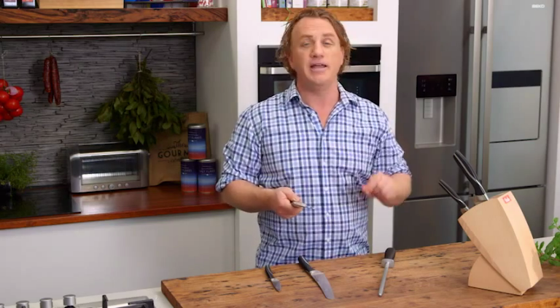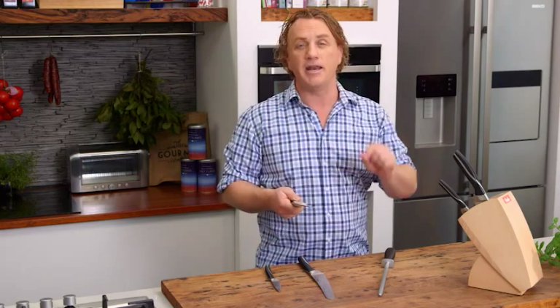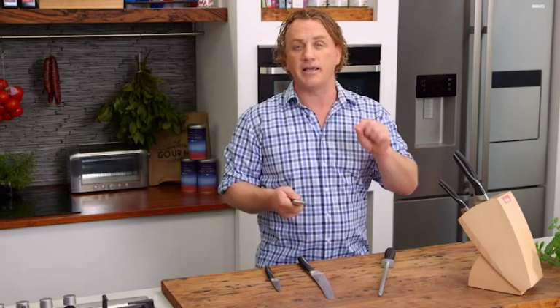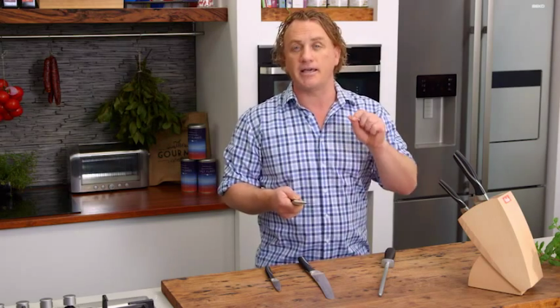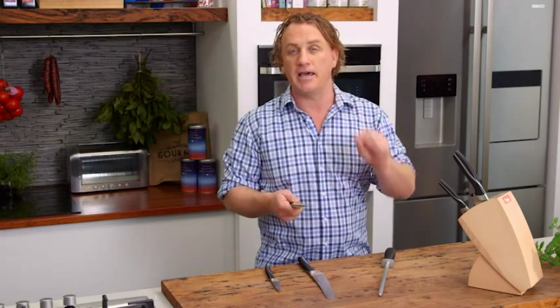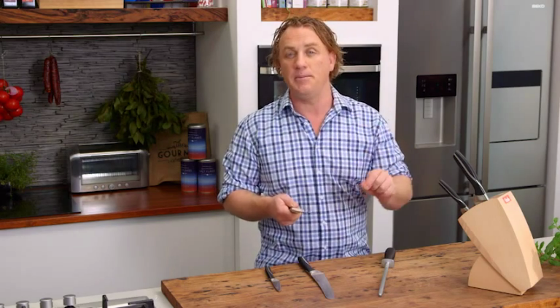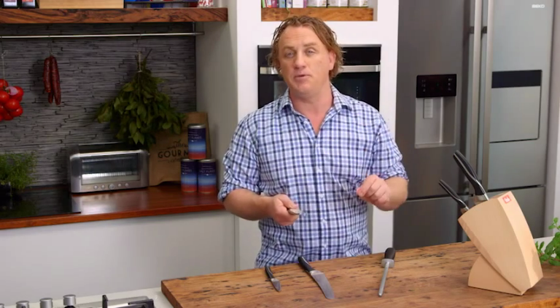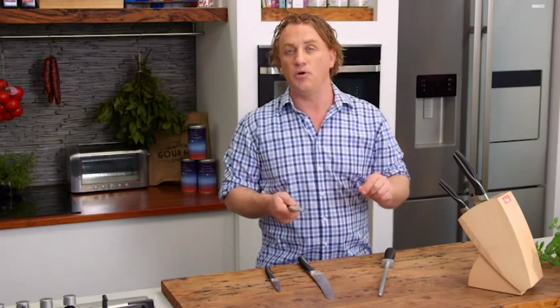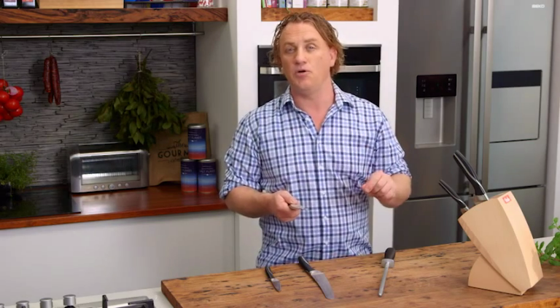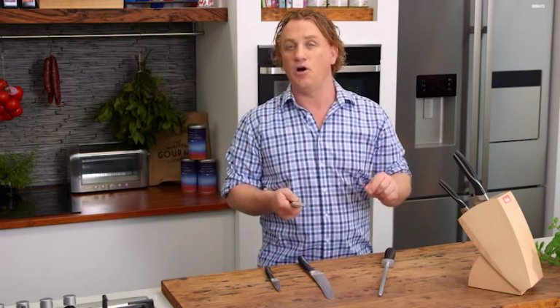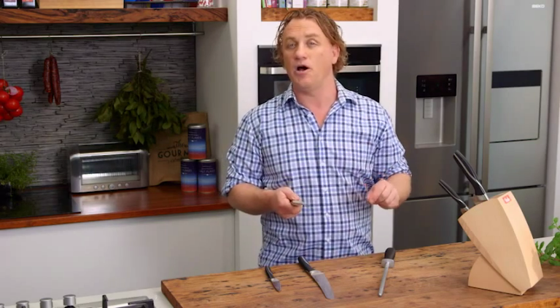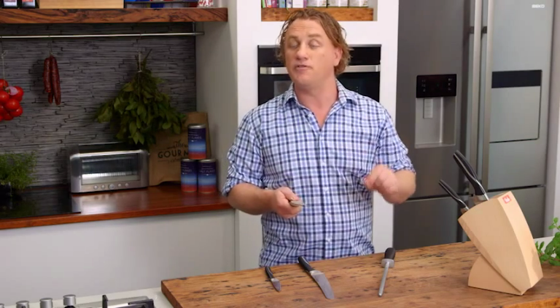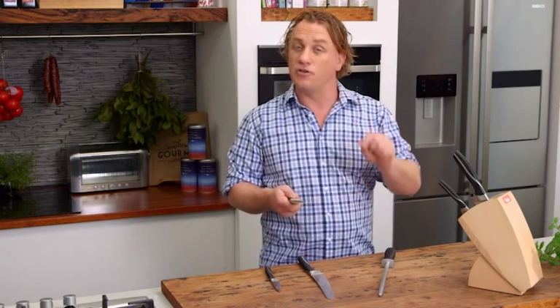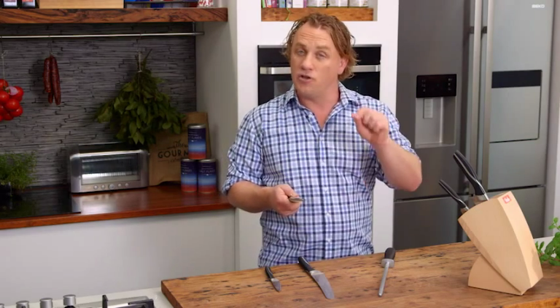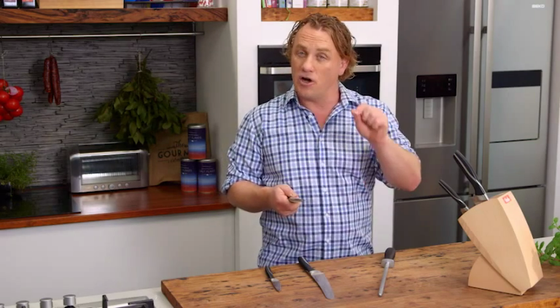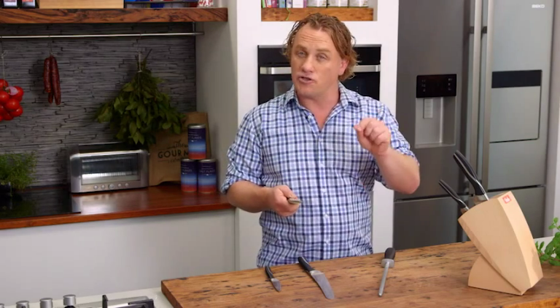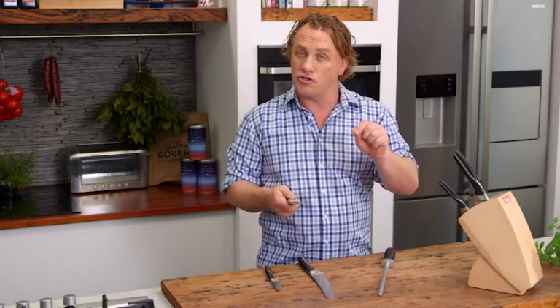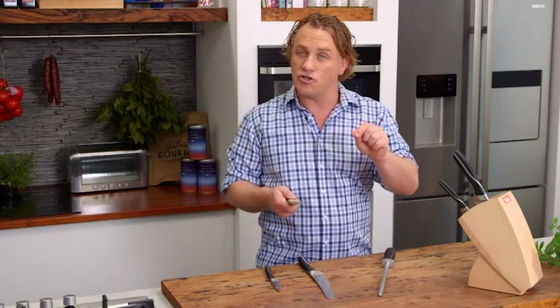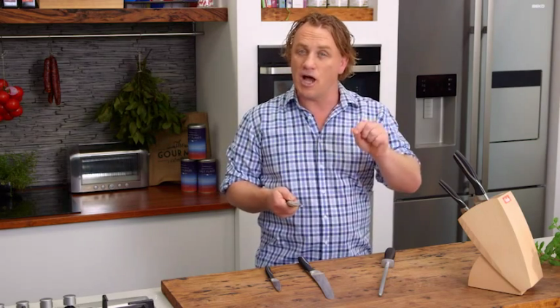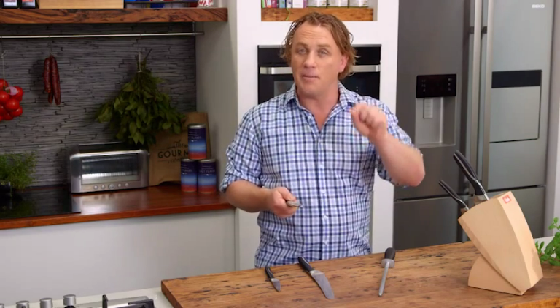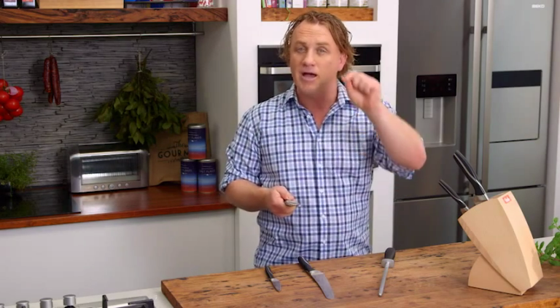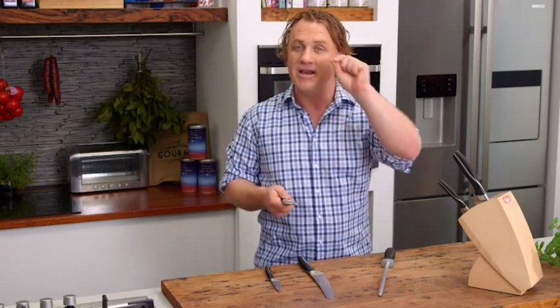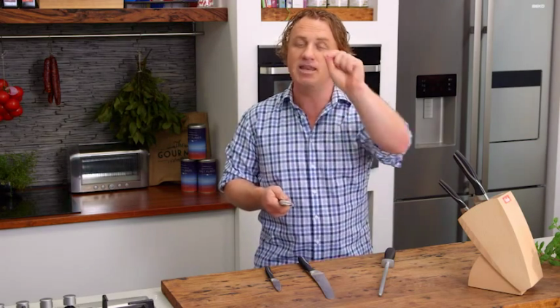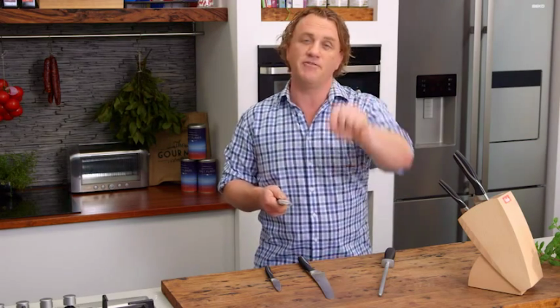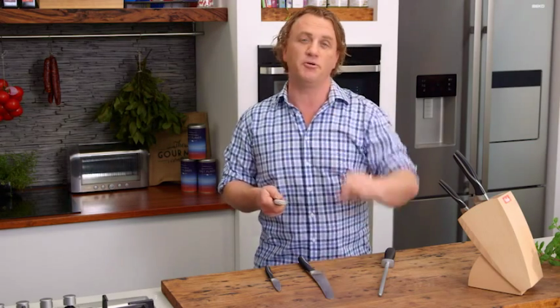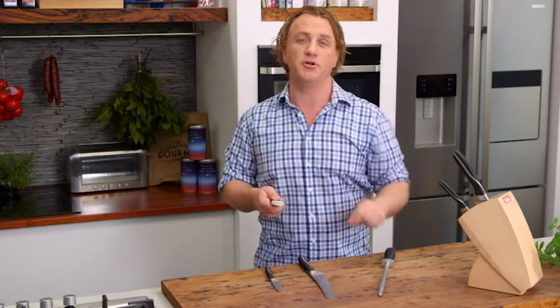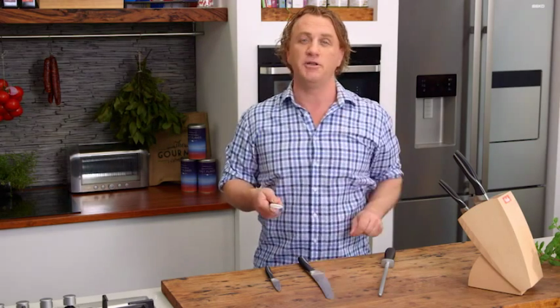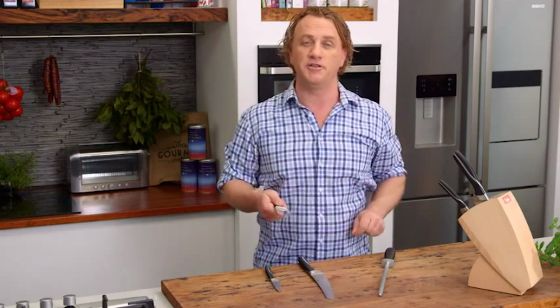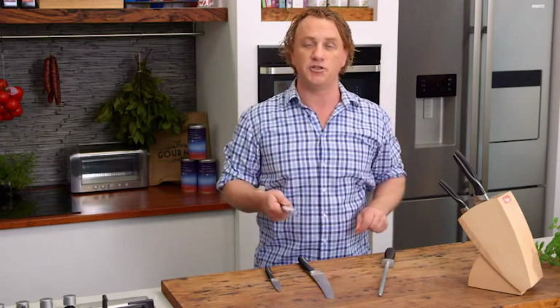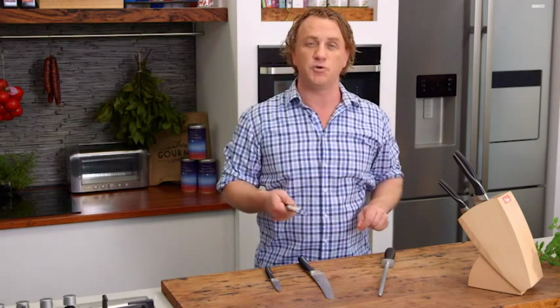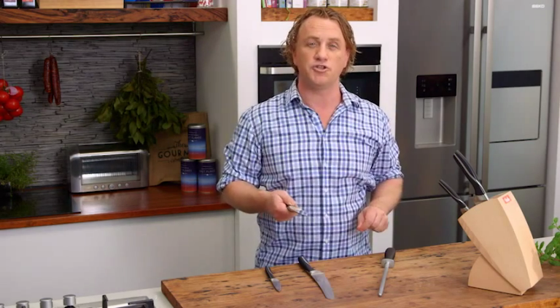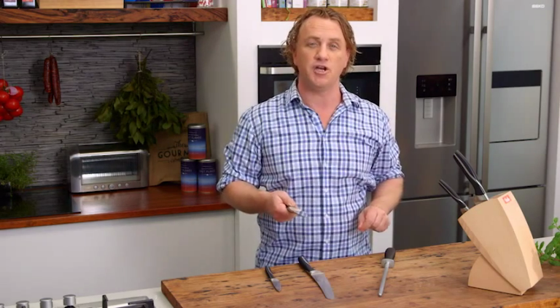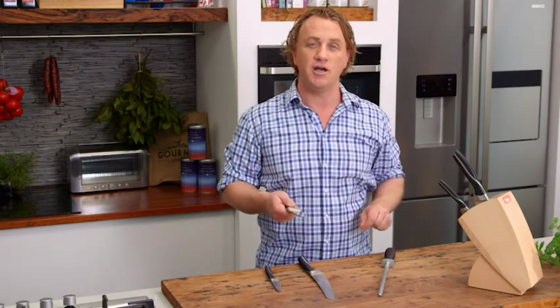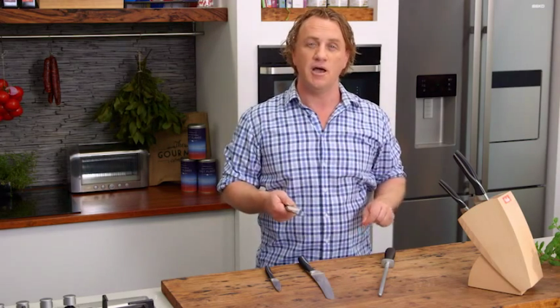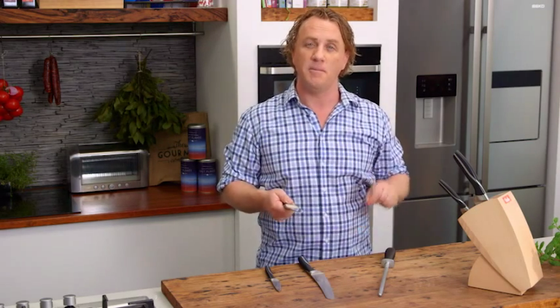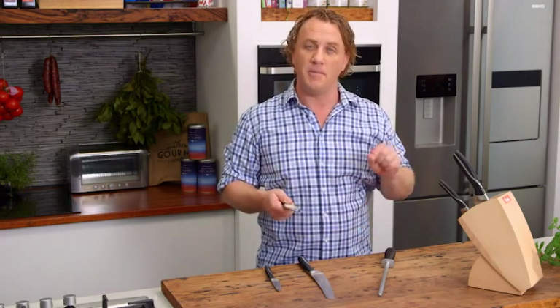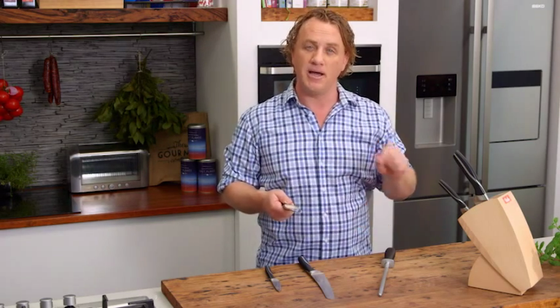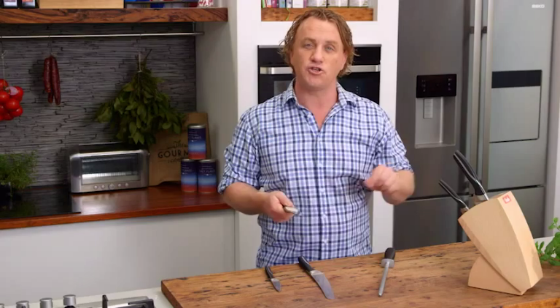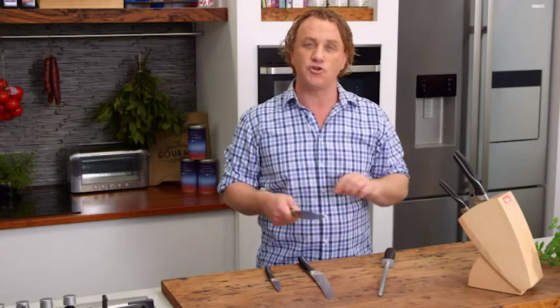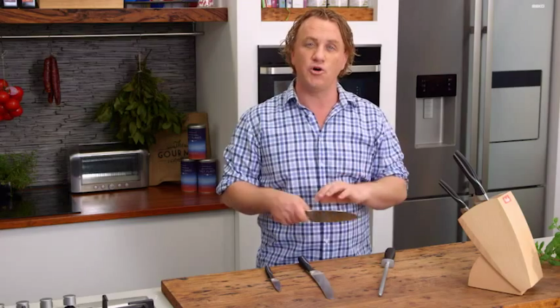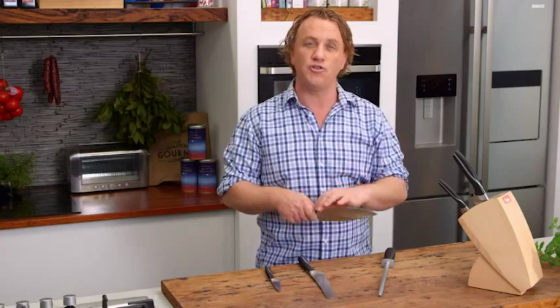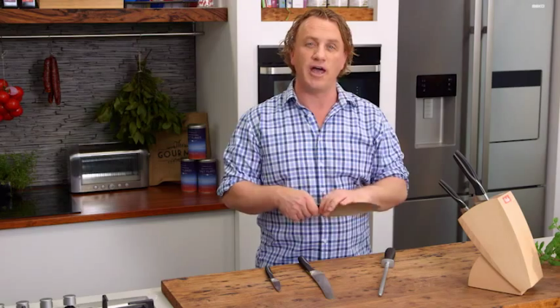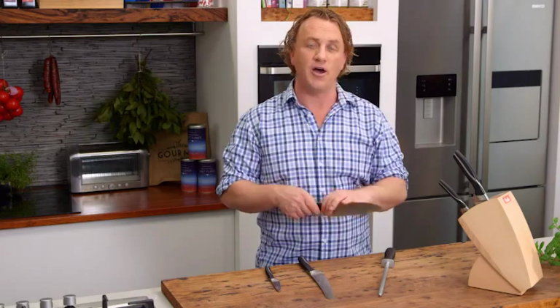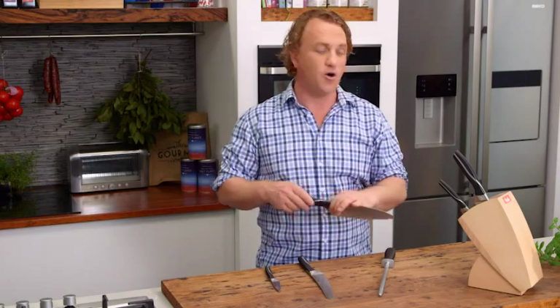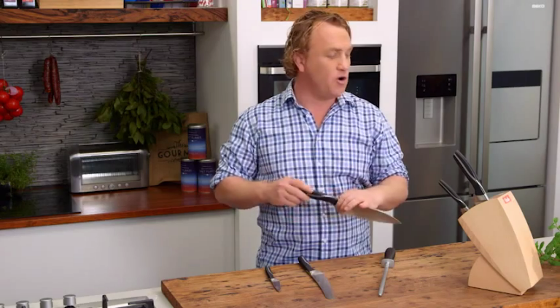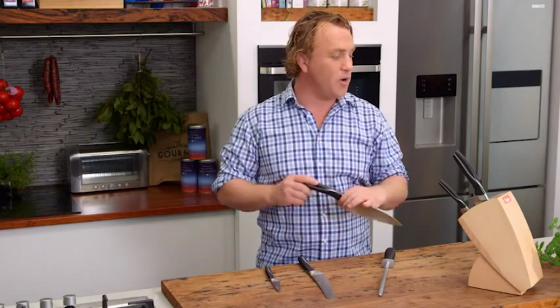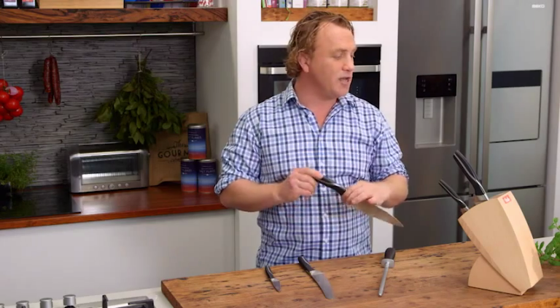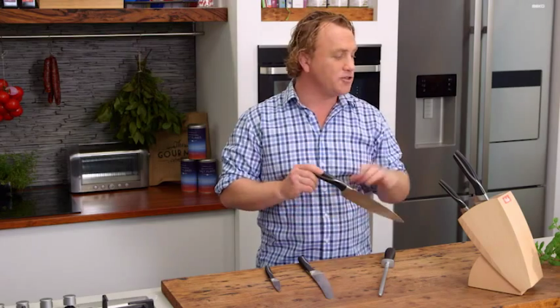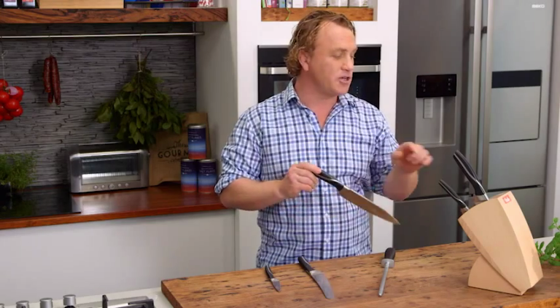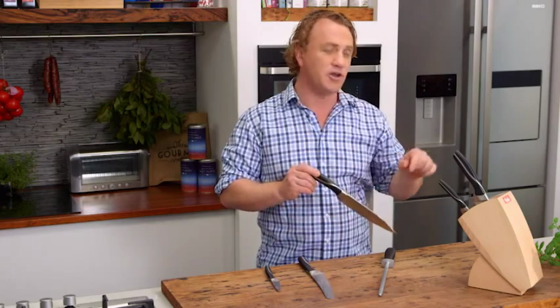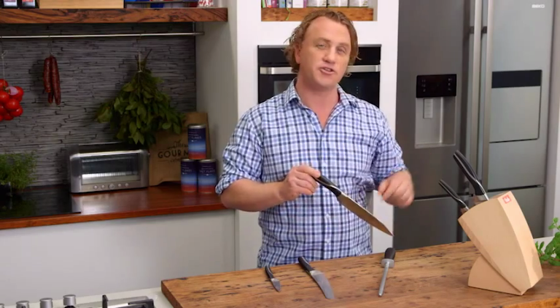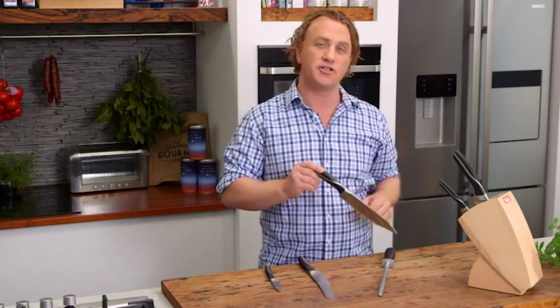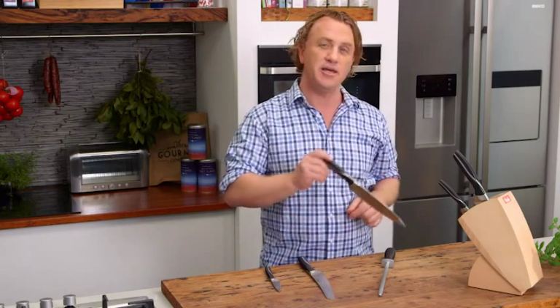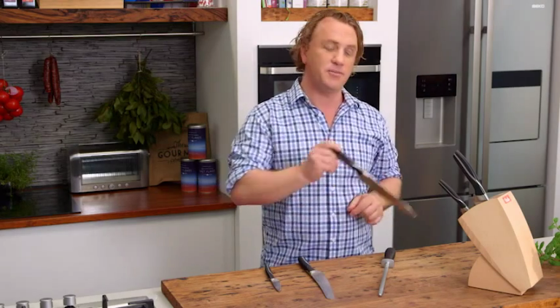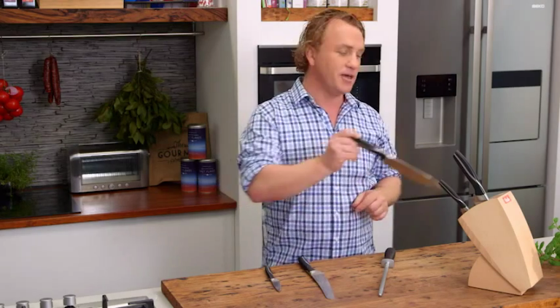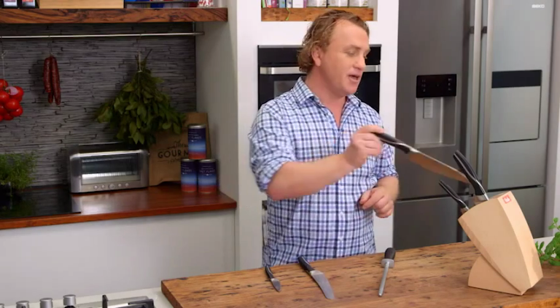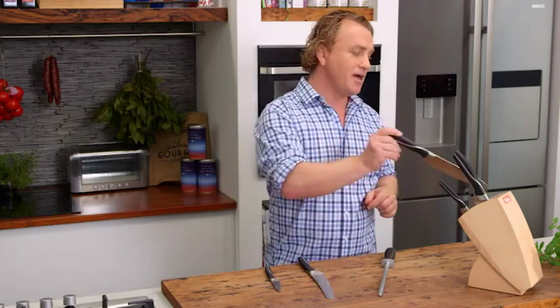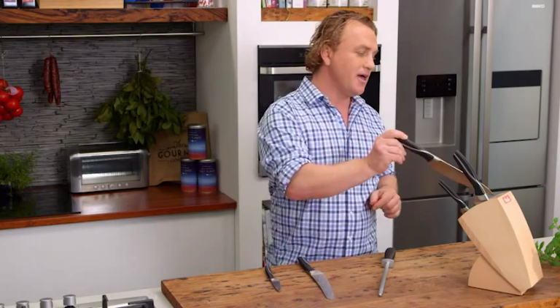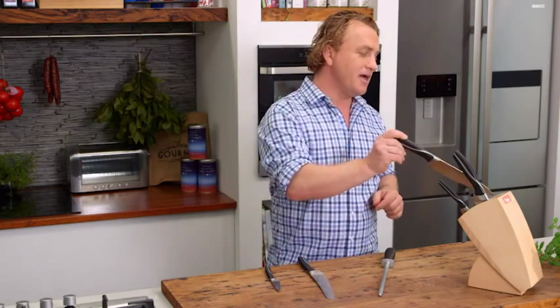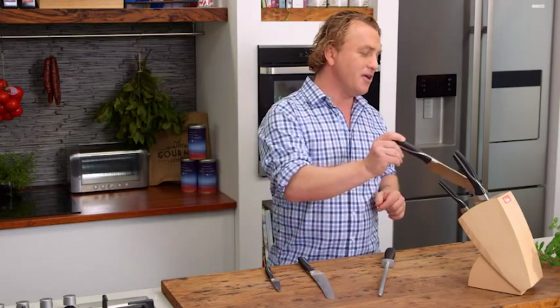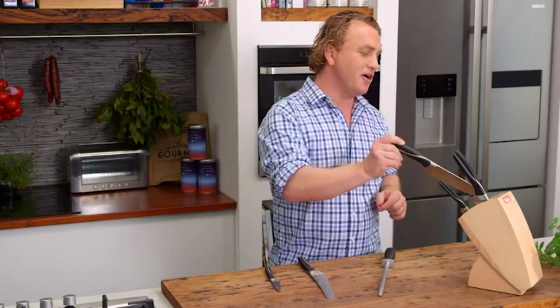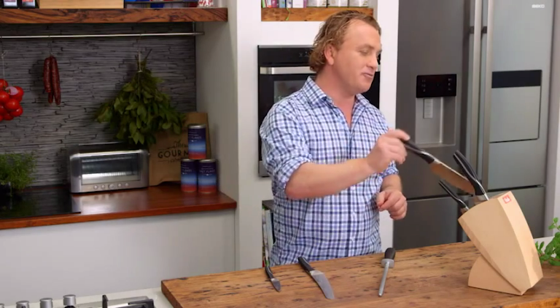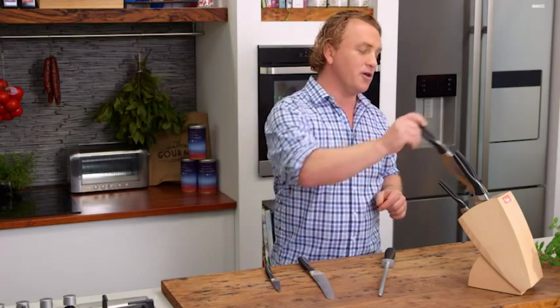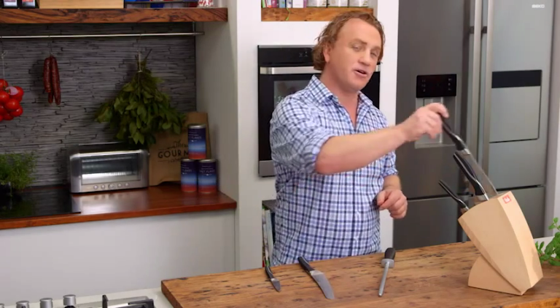Now, to keep your knives nice and sharp, never put them in a dishwasher. Make sure they always go to sleep in a knife block.